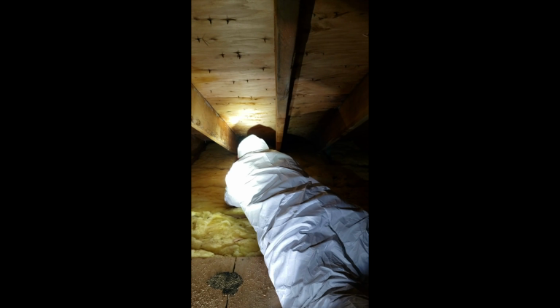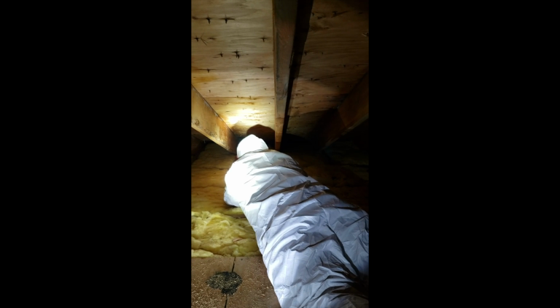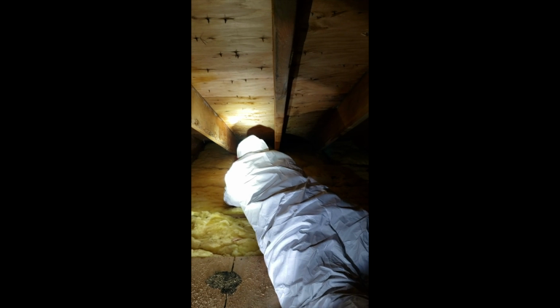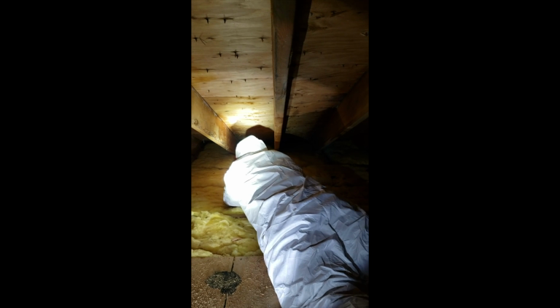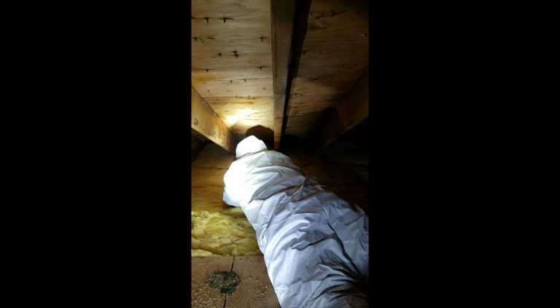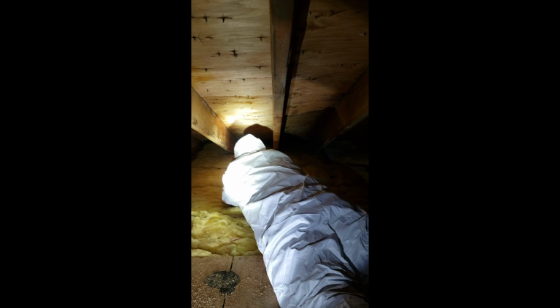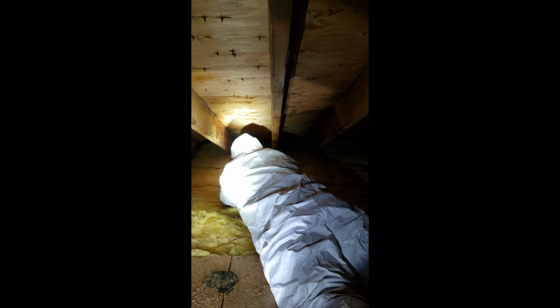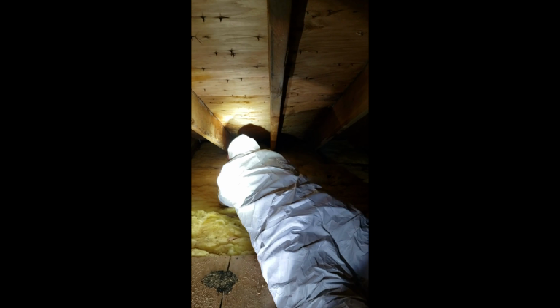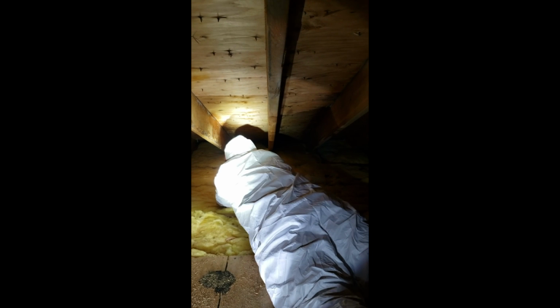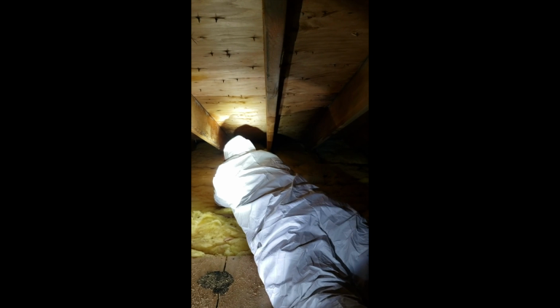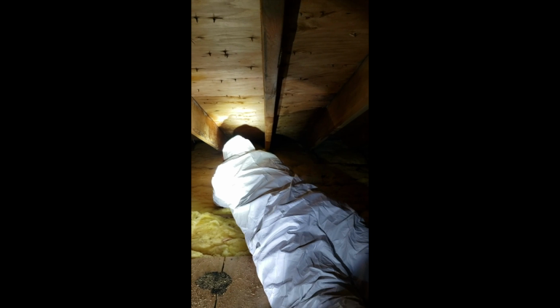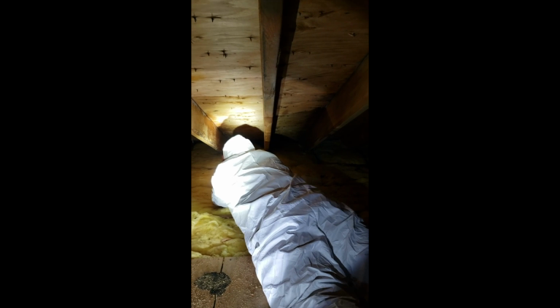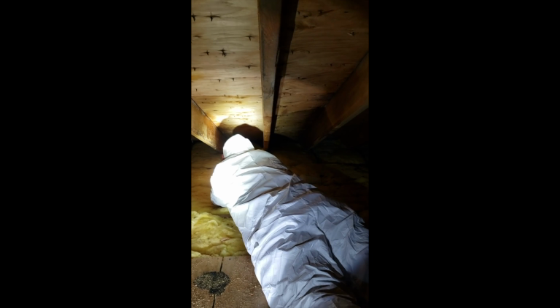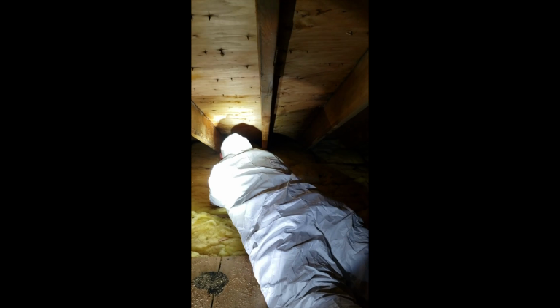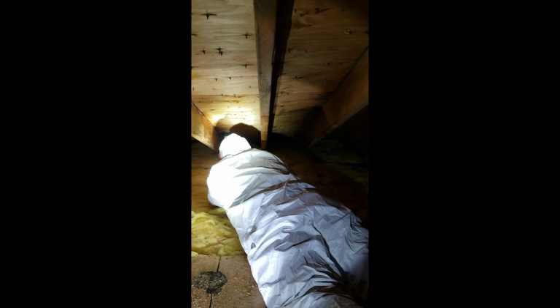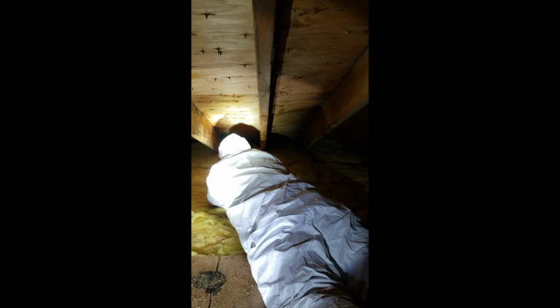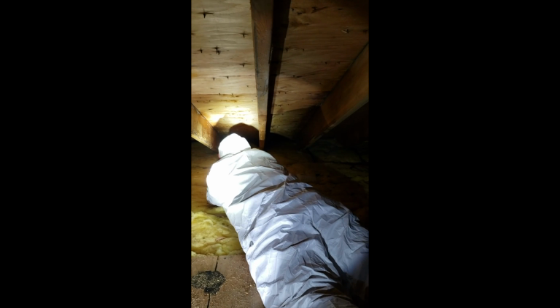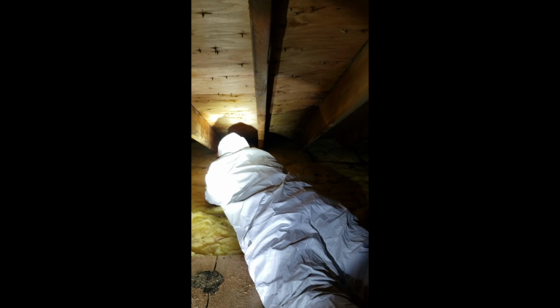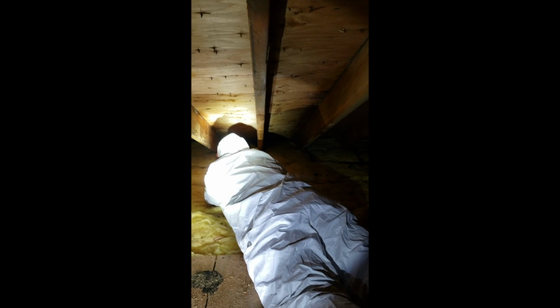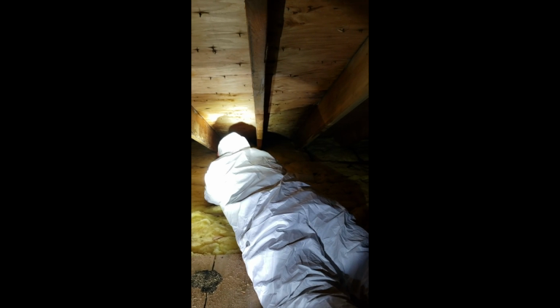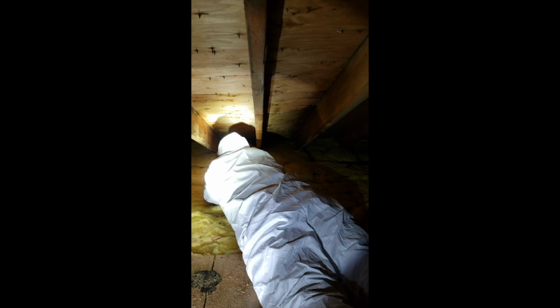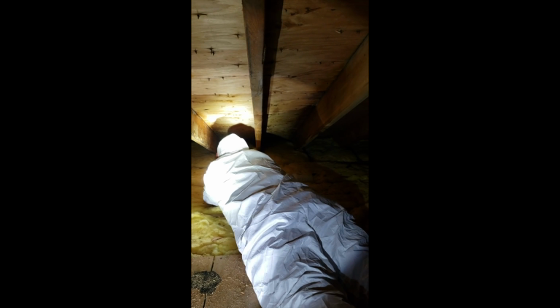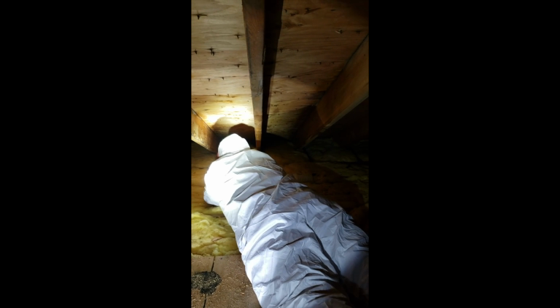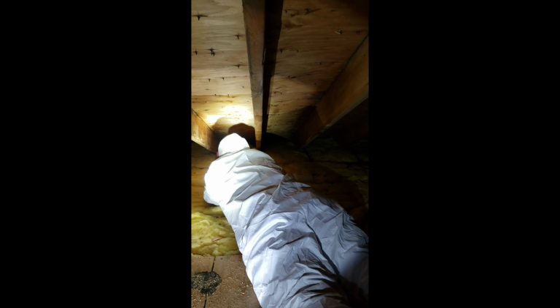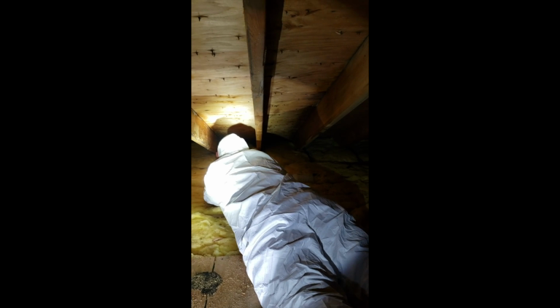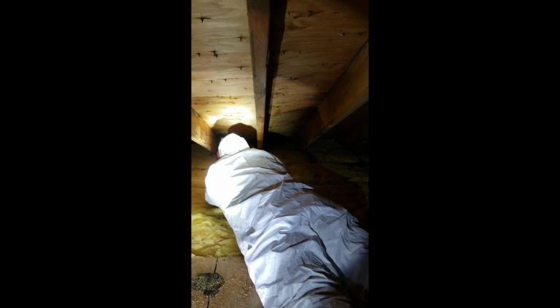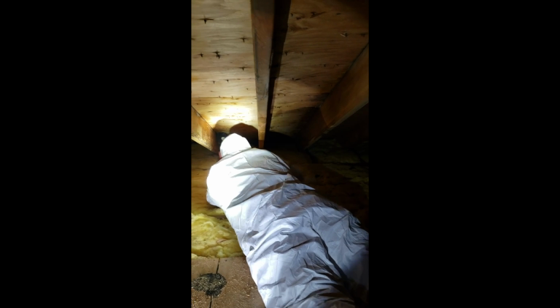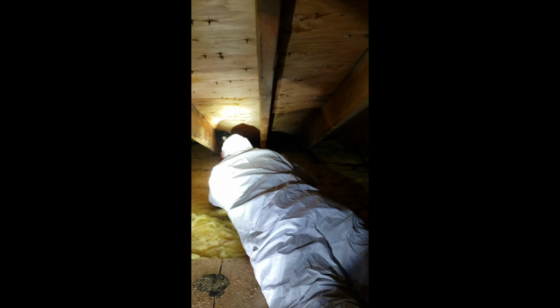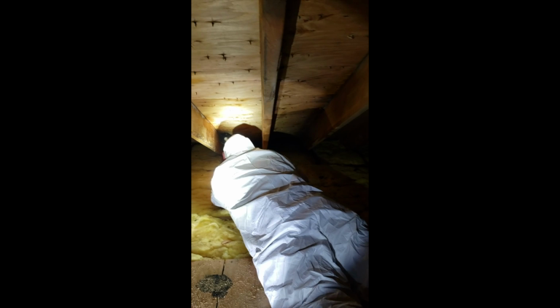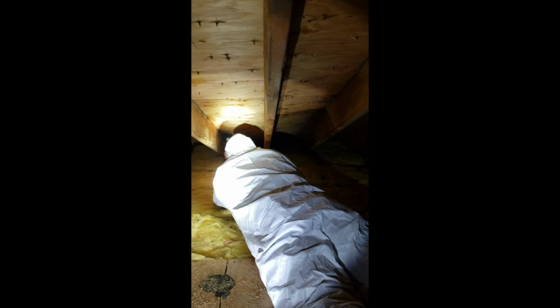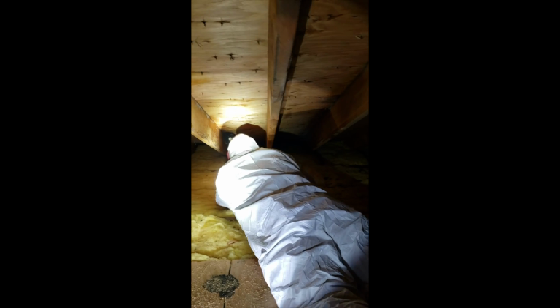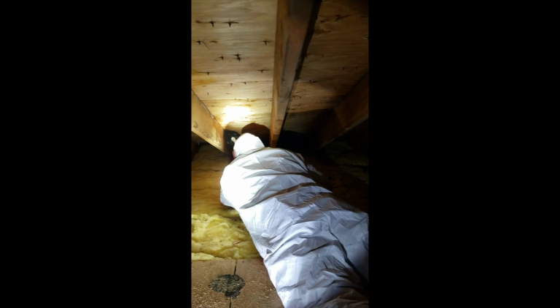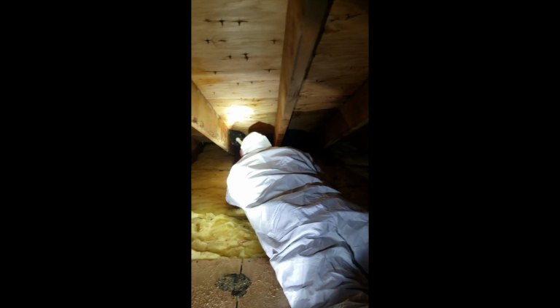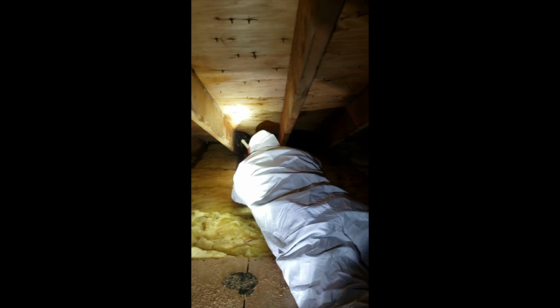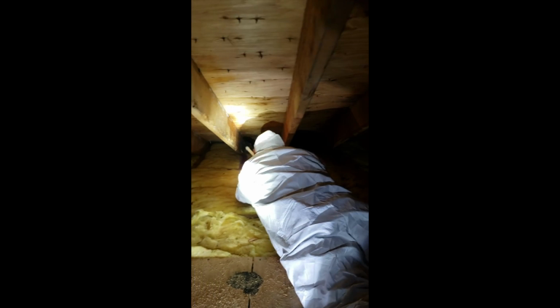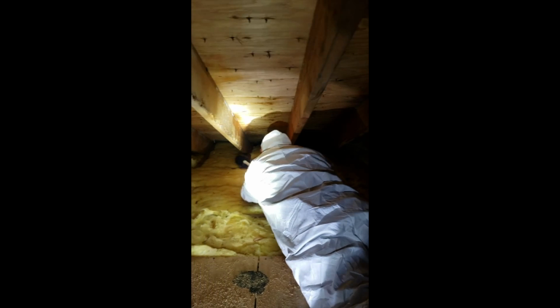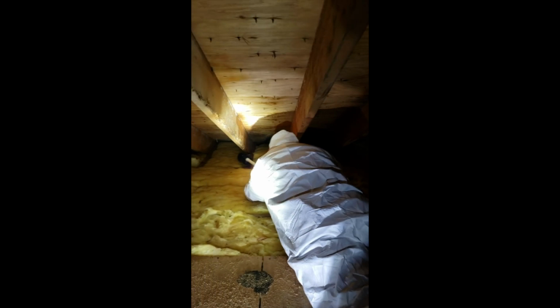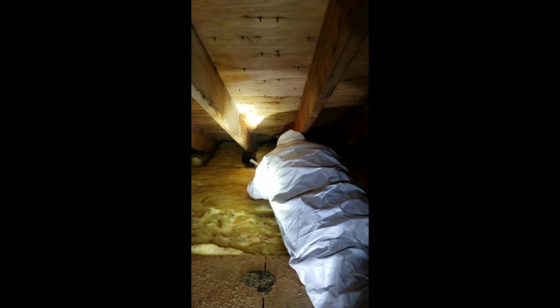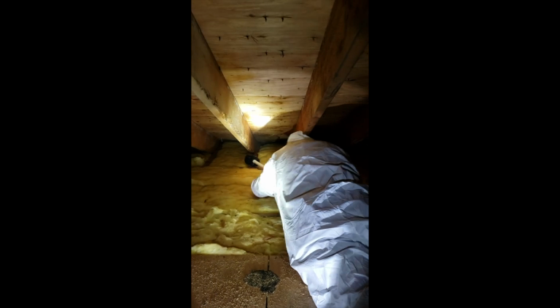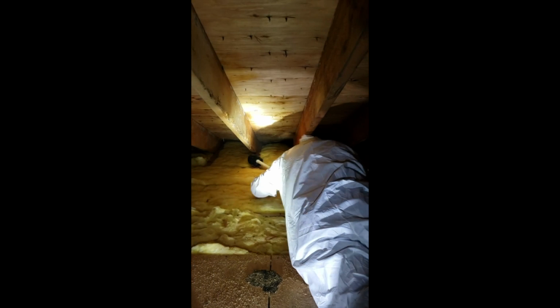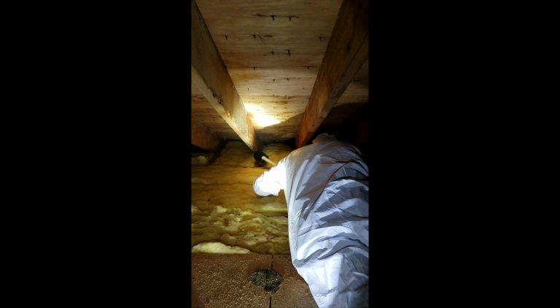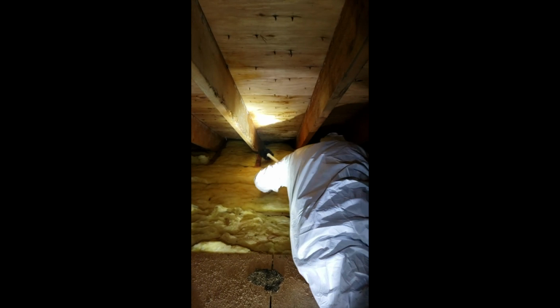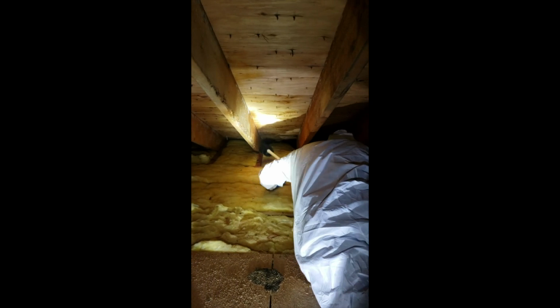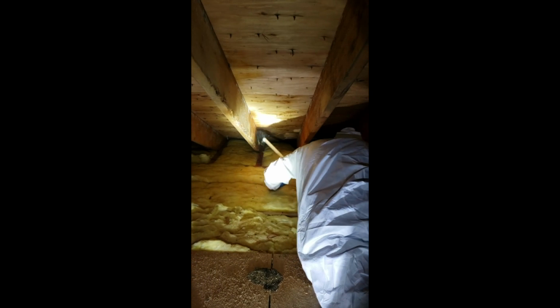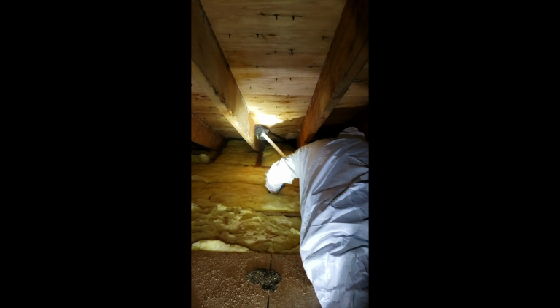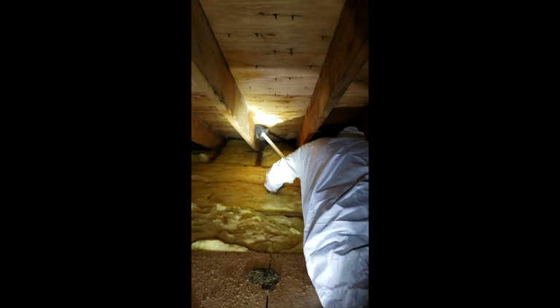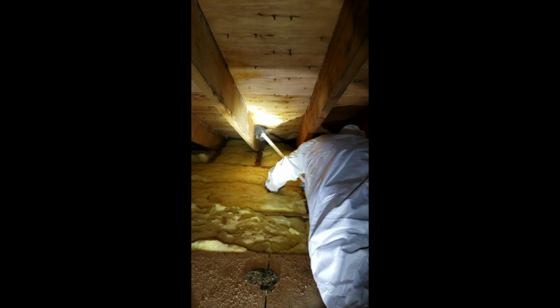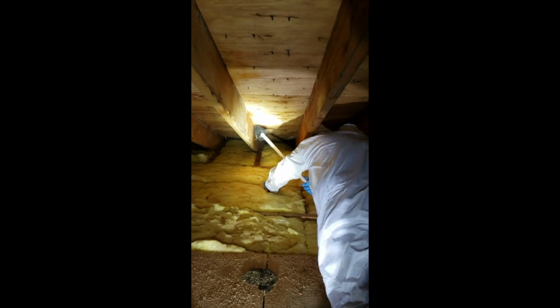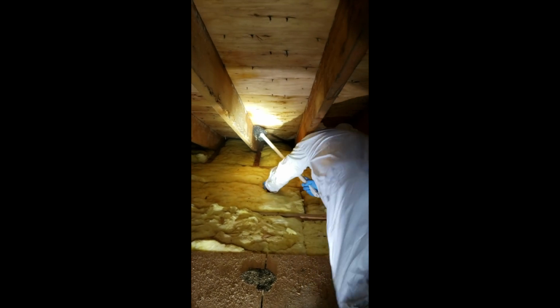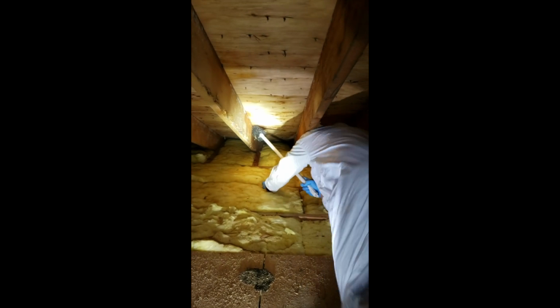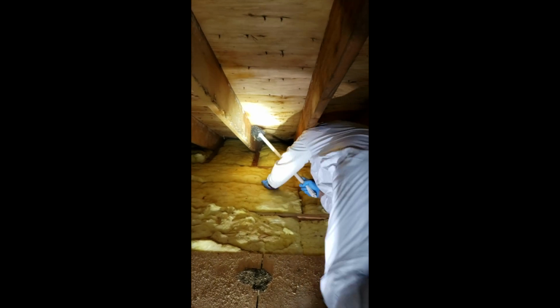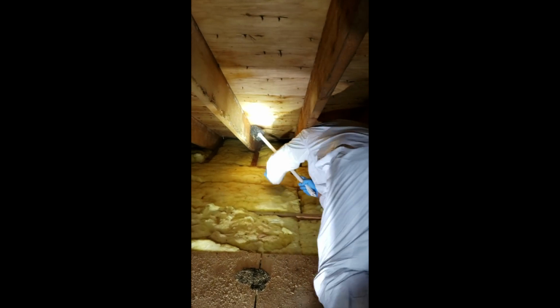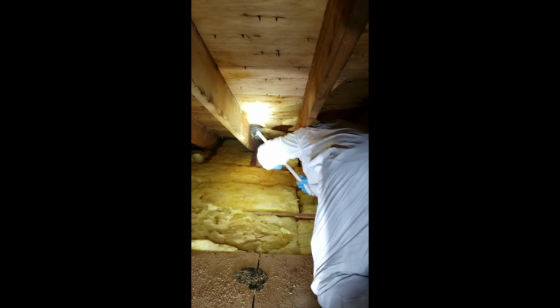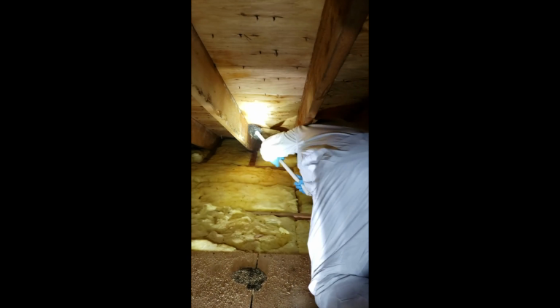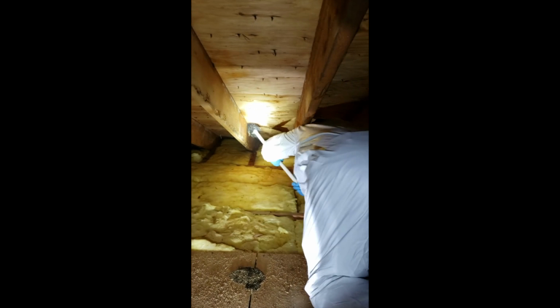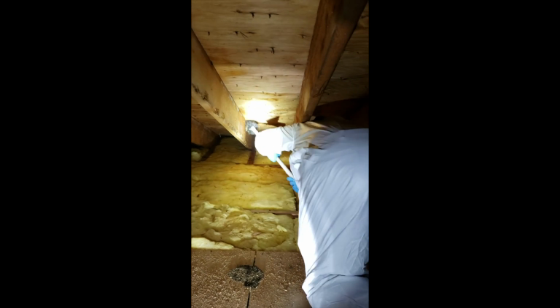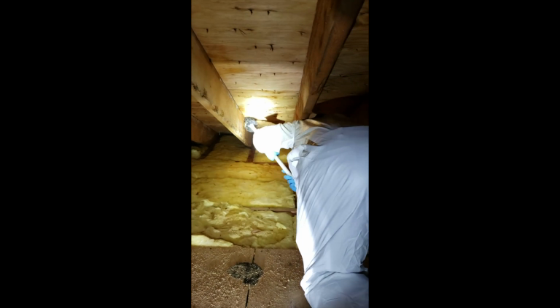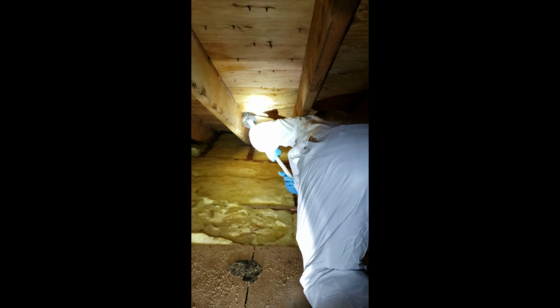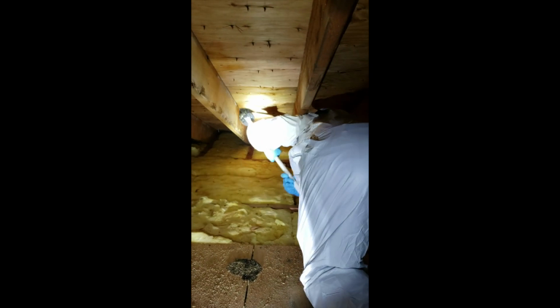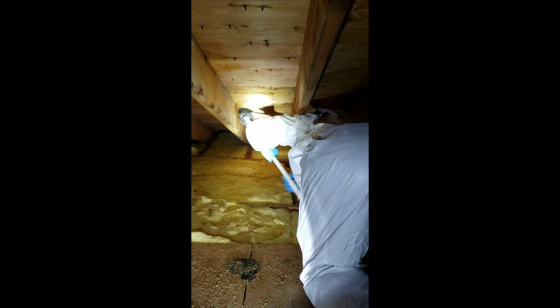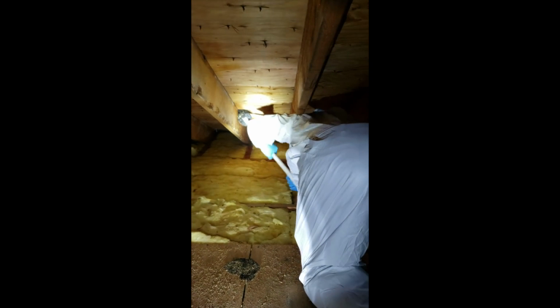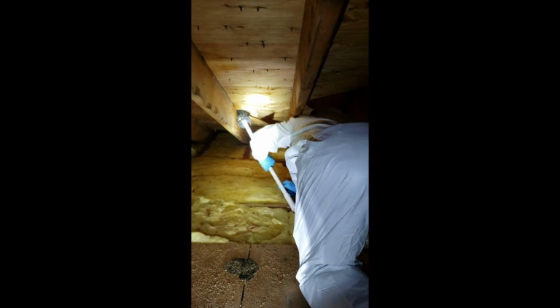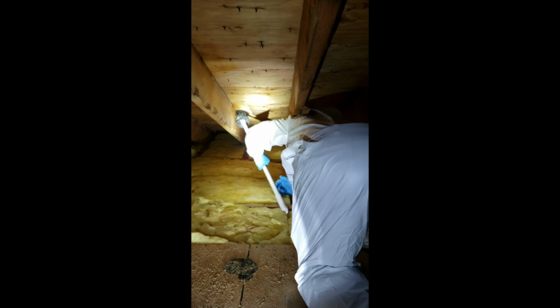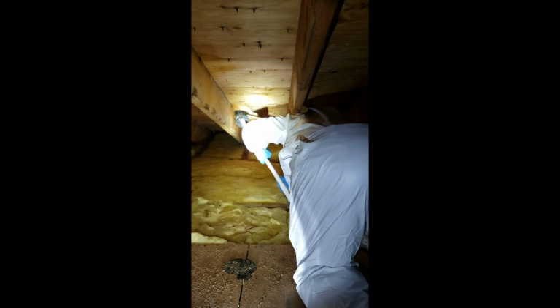Now that we've applied MAPS-1 and MAPS-2, the attic fan has been installed, and we've used our mold stain remover — mold is no longer a threat.